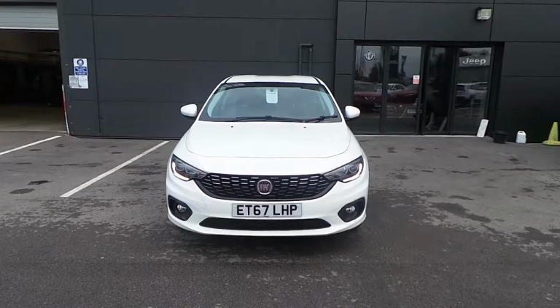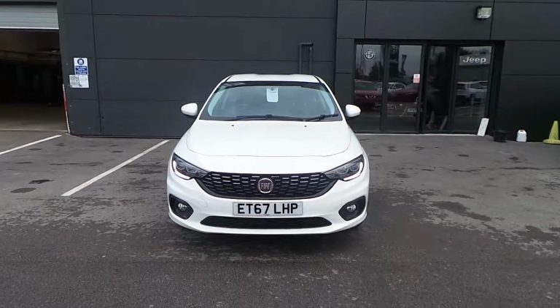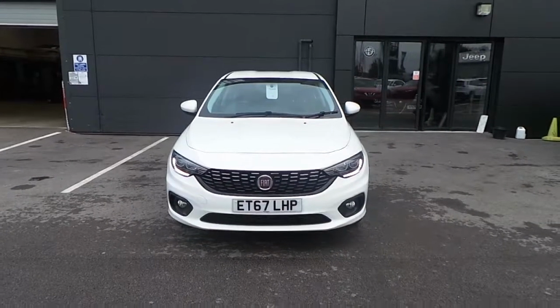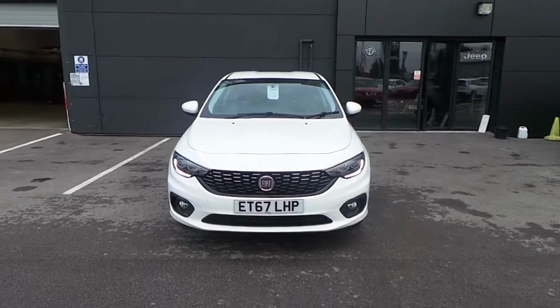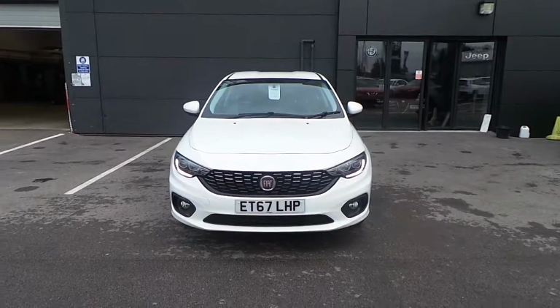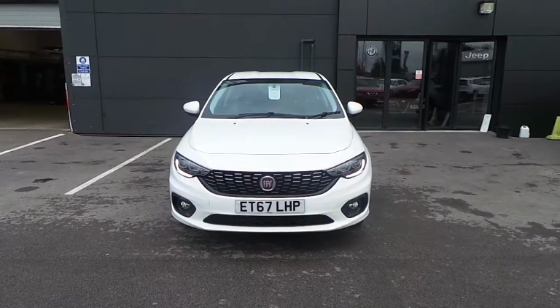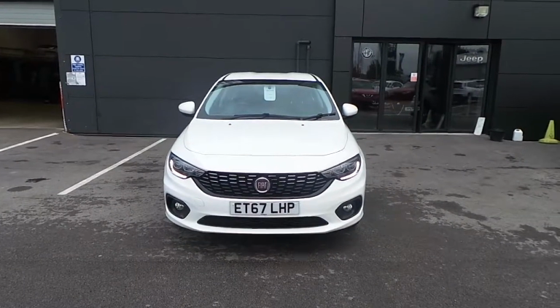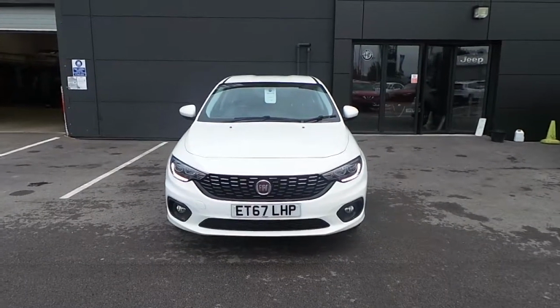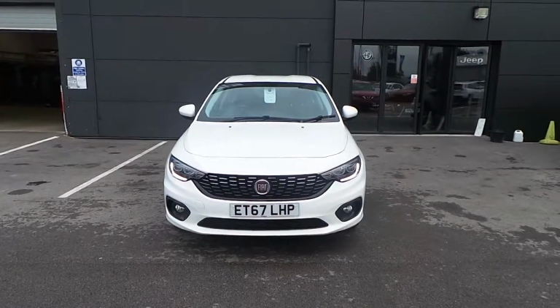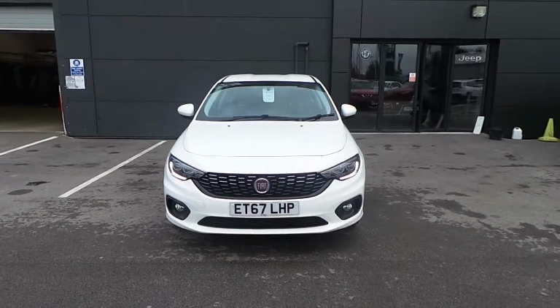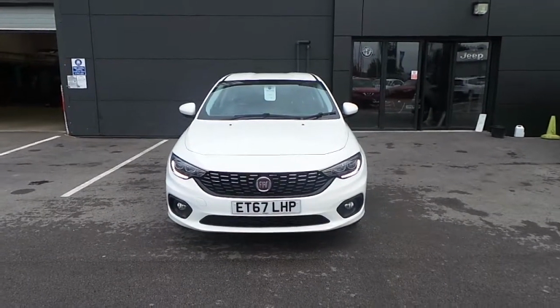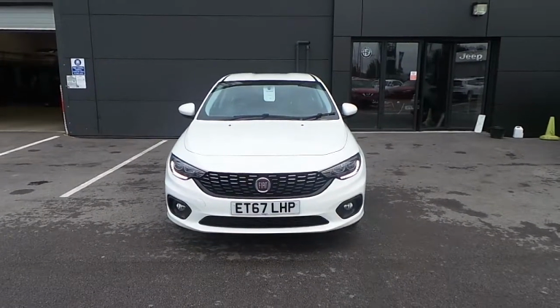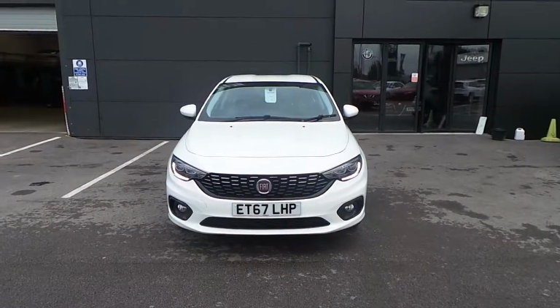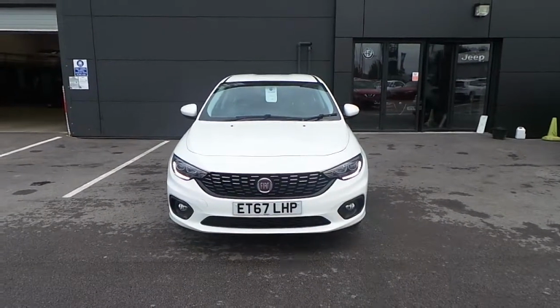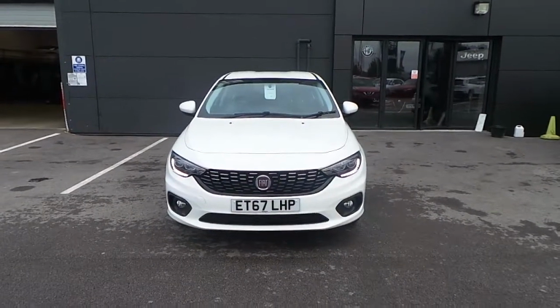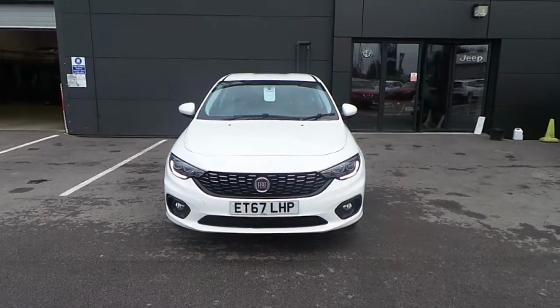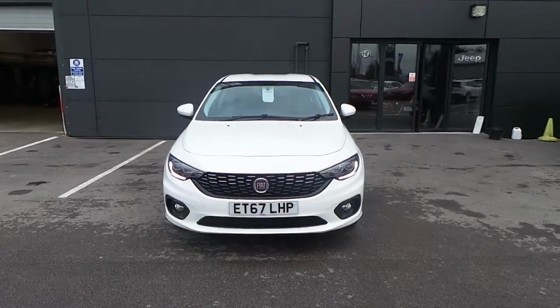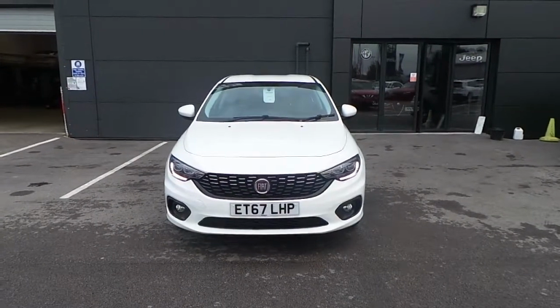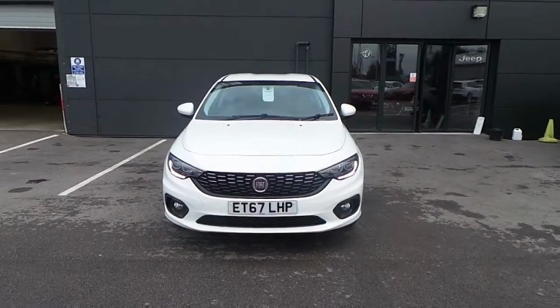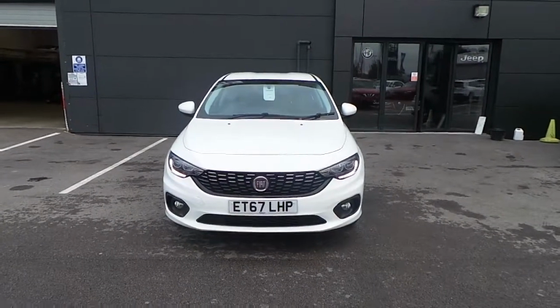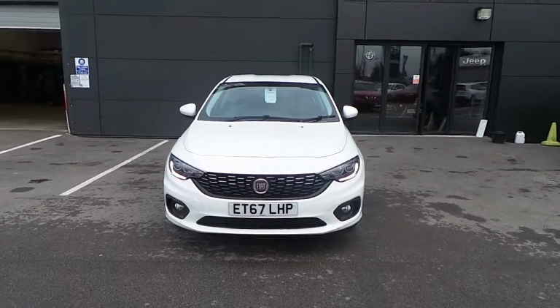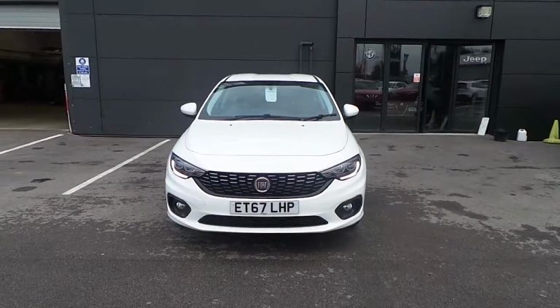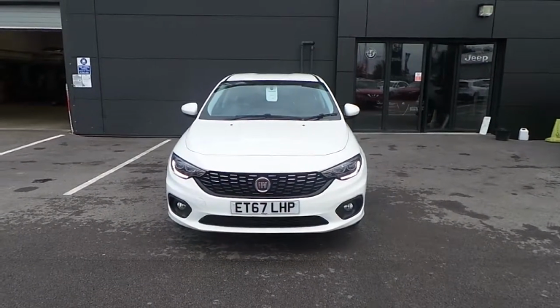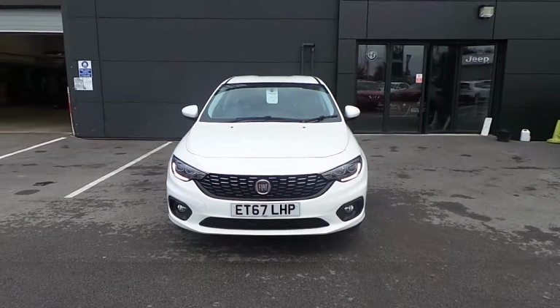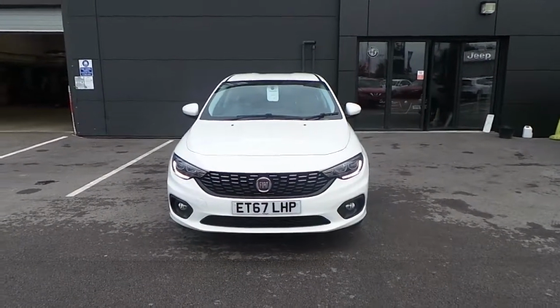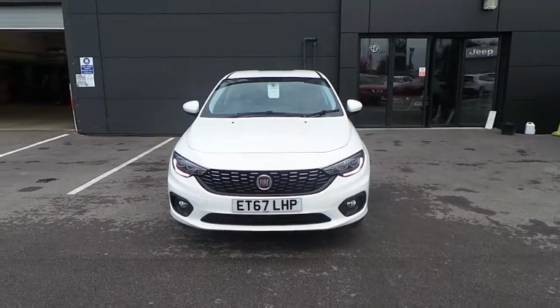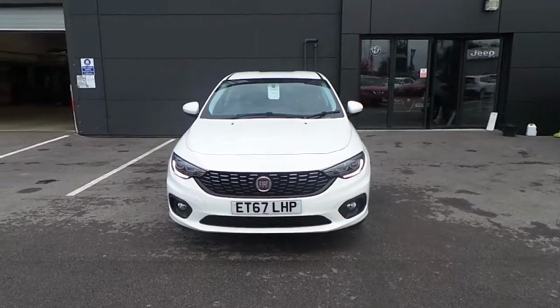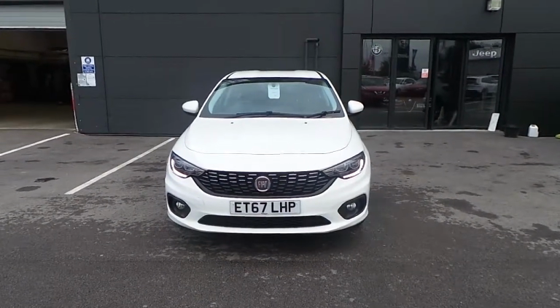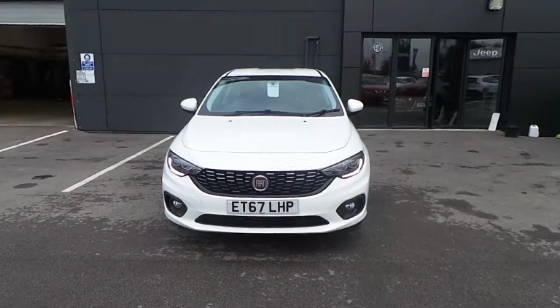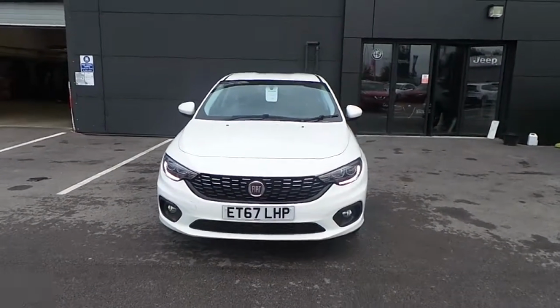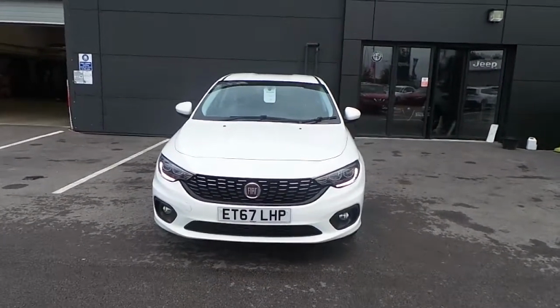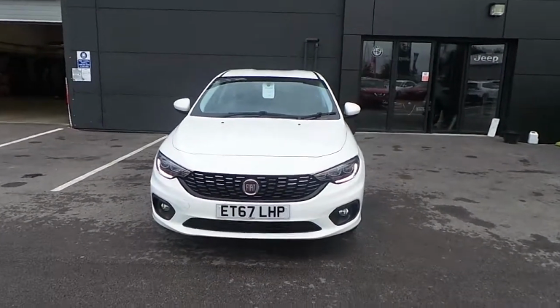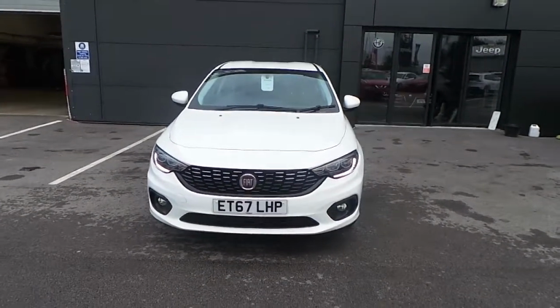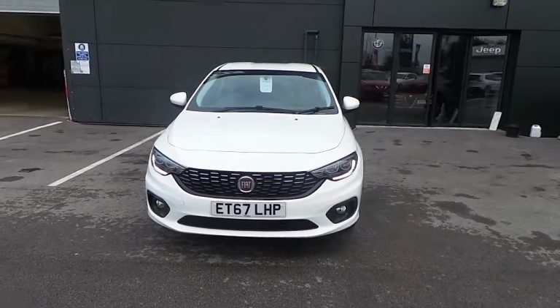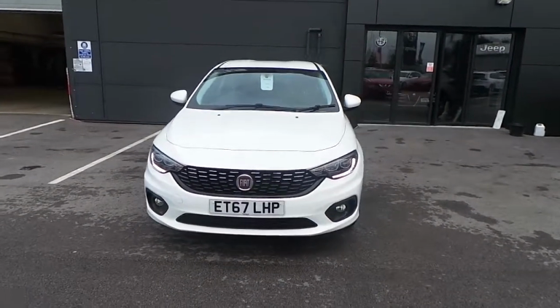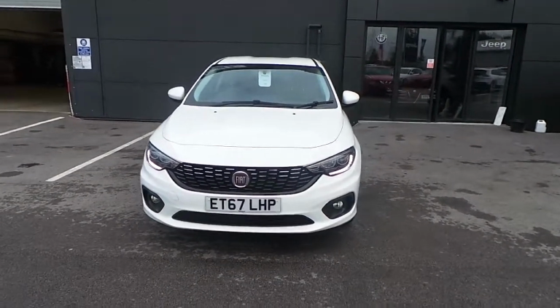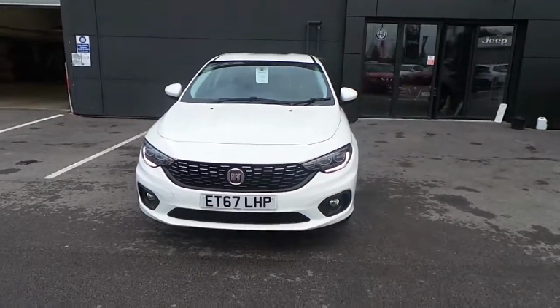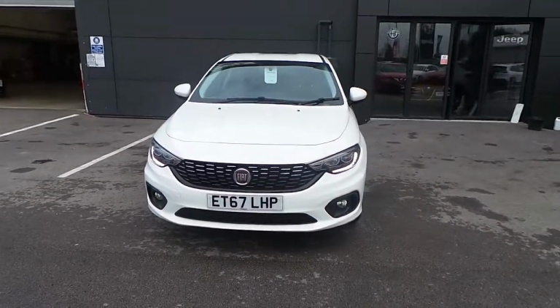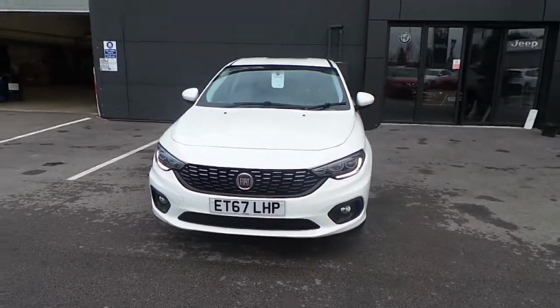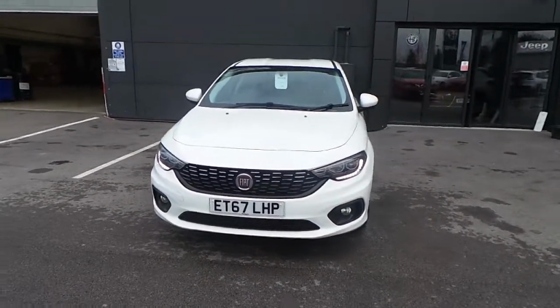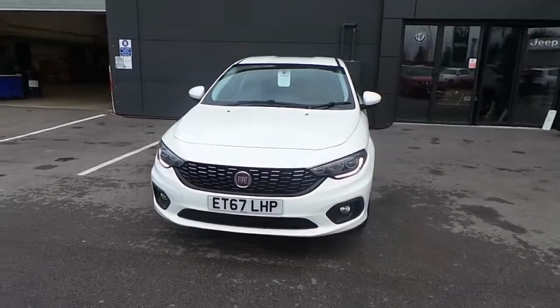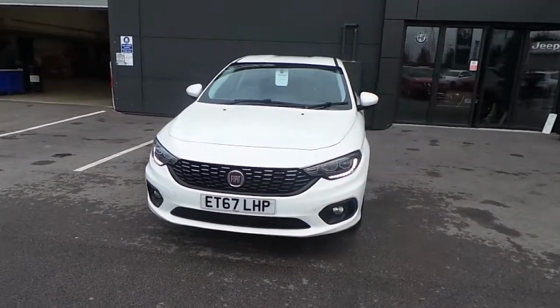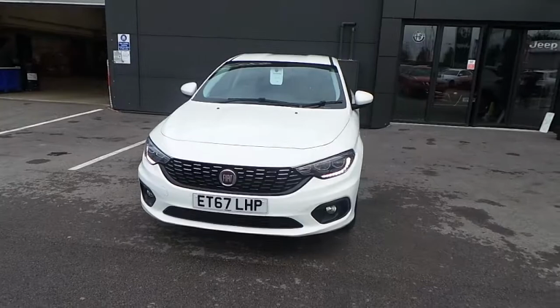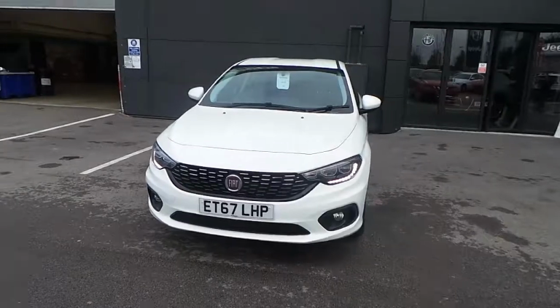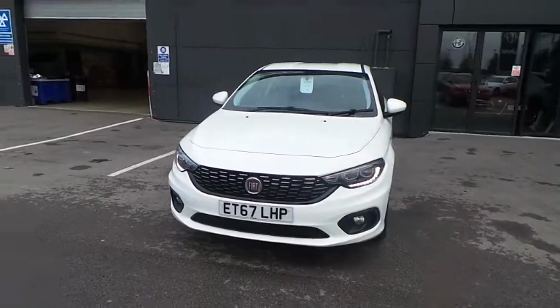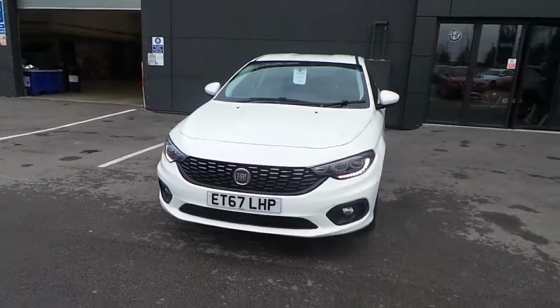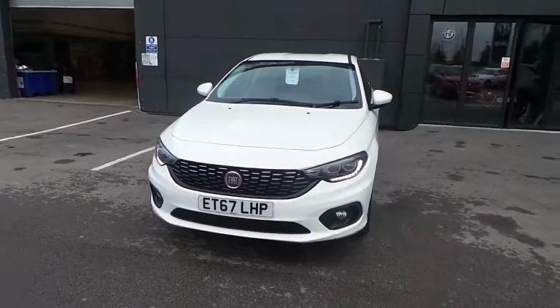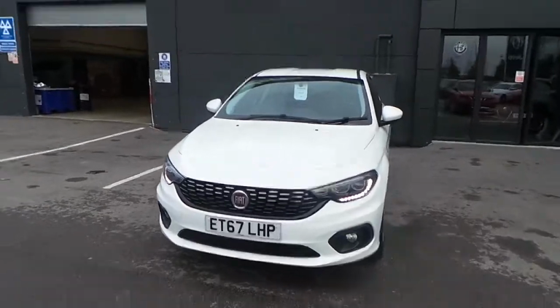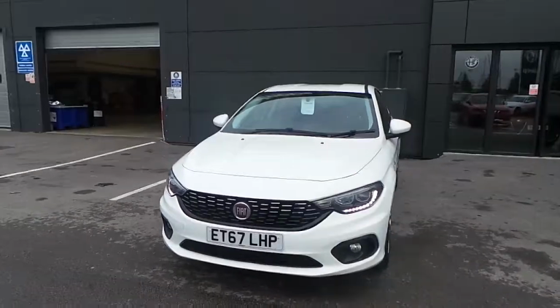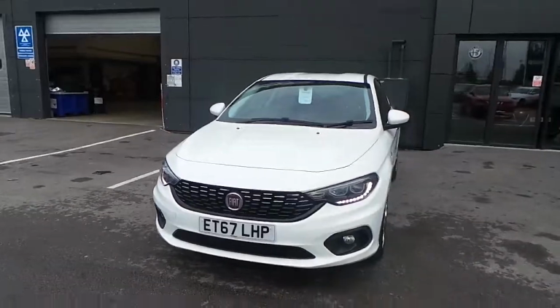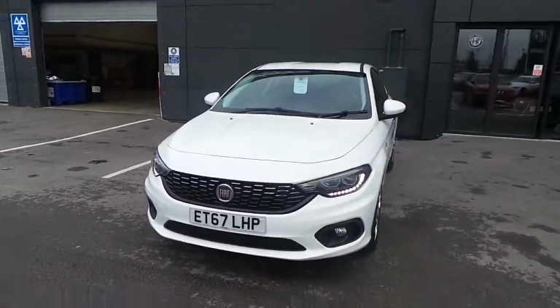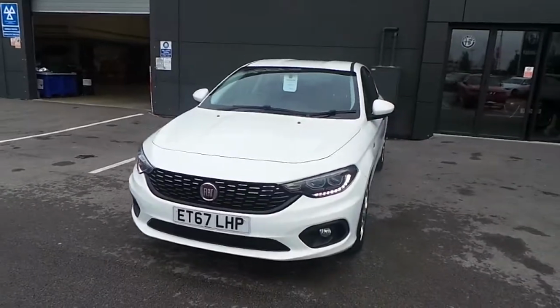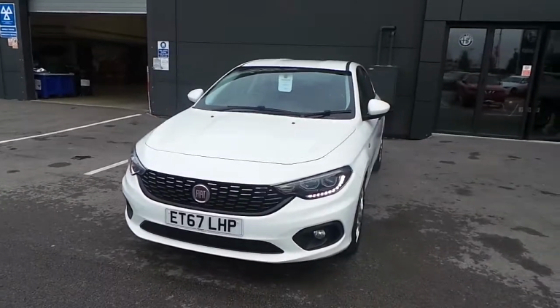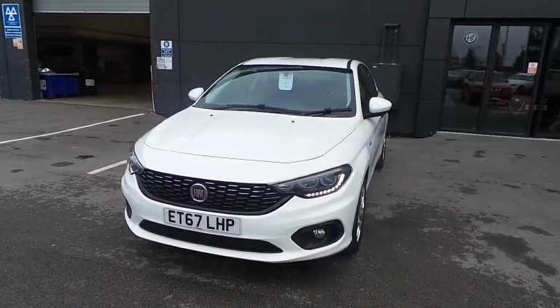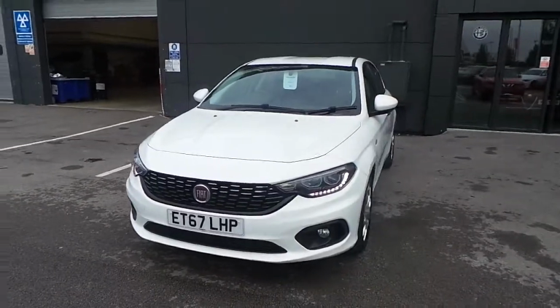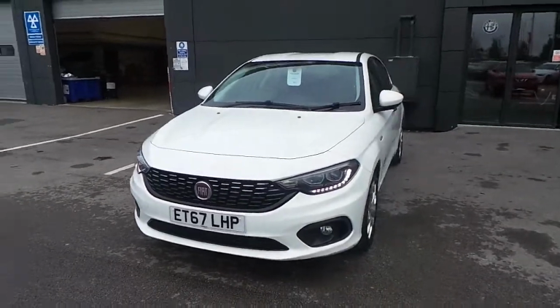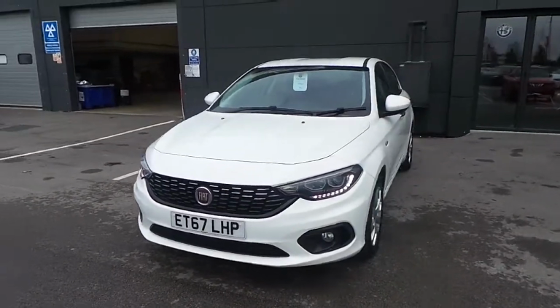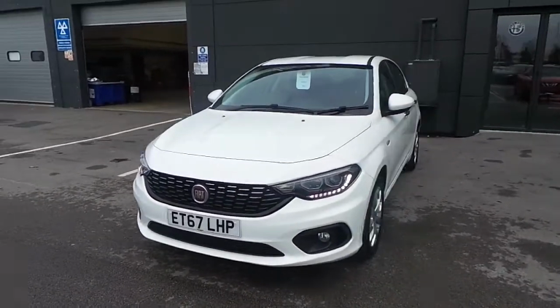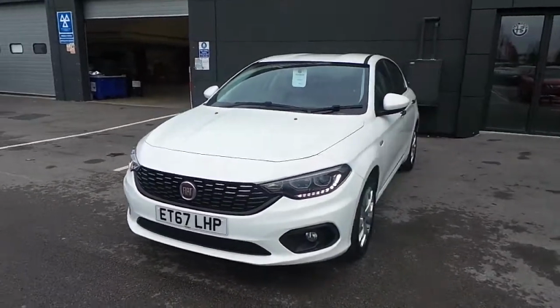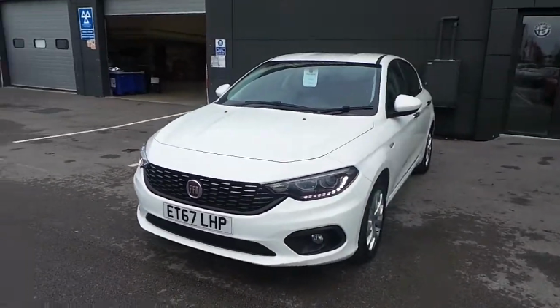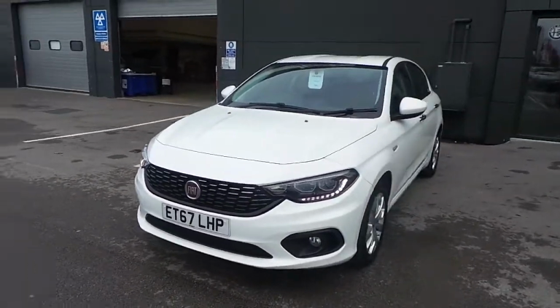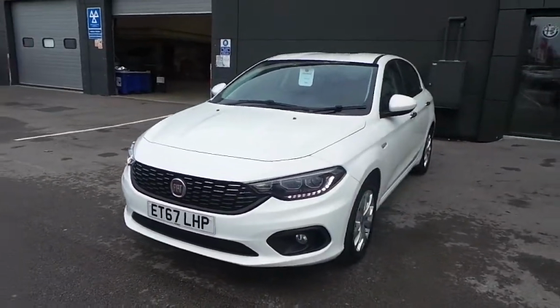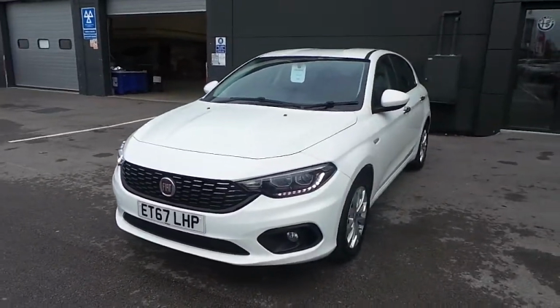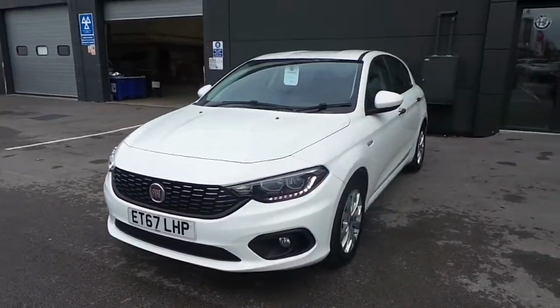Hi and welcome to Pentagon Doncaster. Here today we have our 67 plate Fiat Tipo. It's the 1.3 Easy Plus.